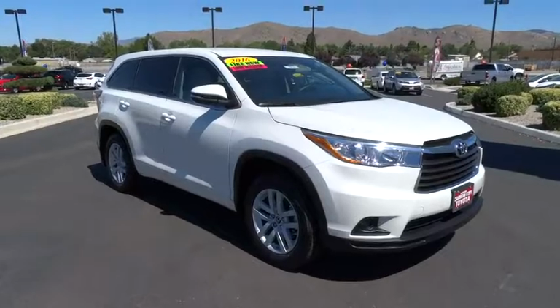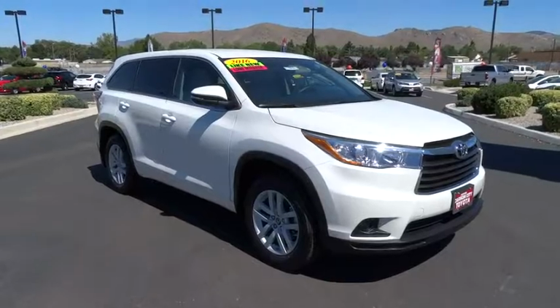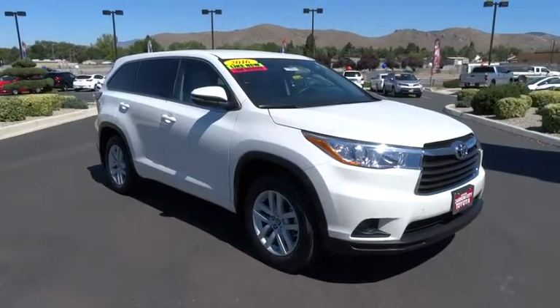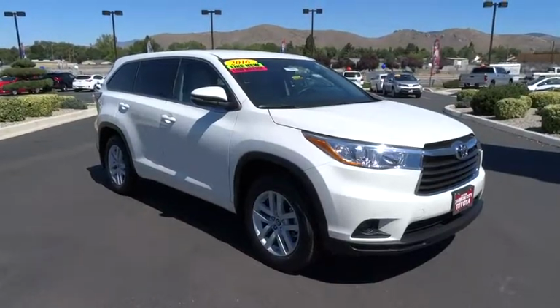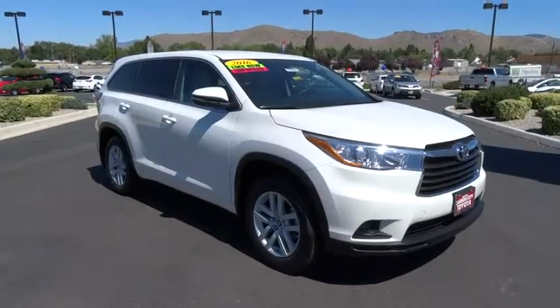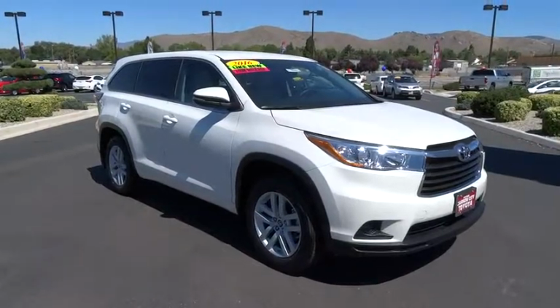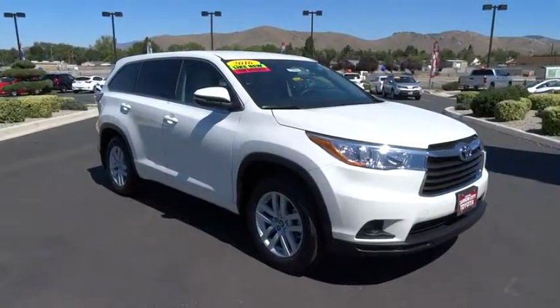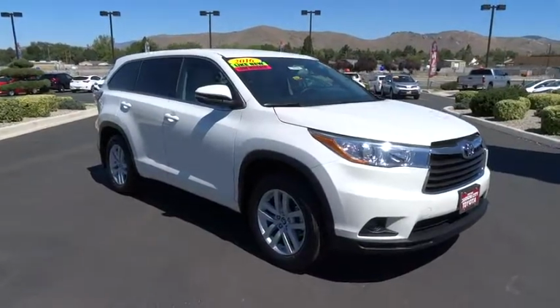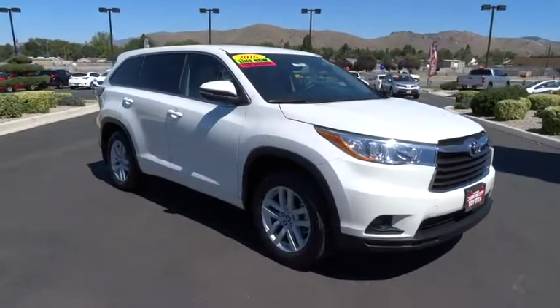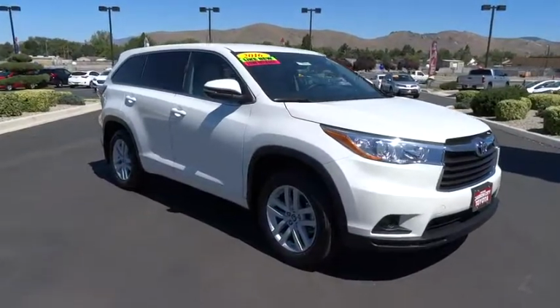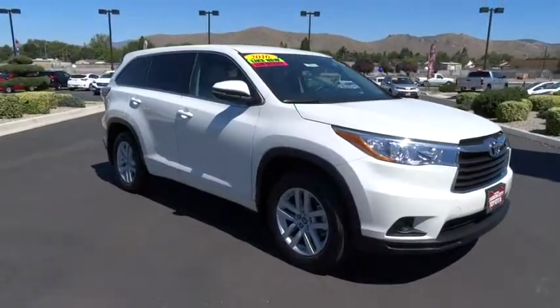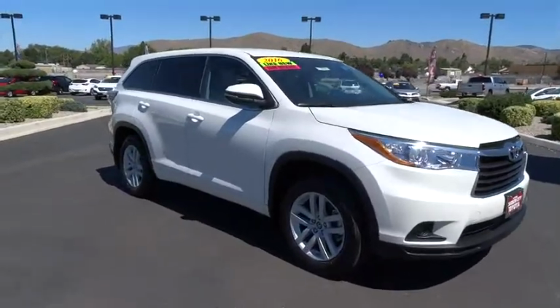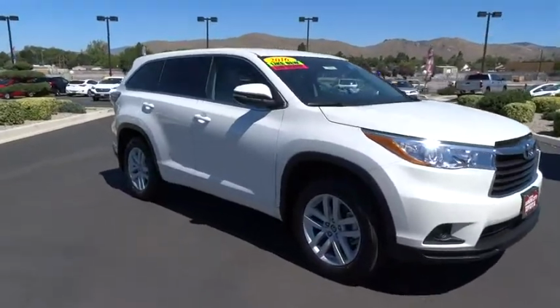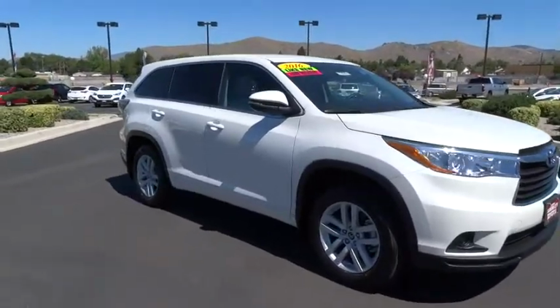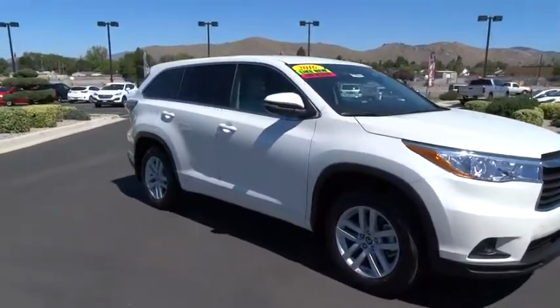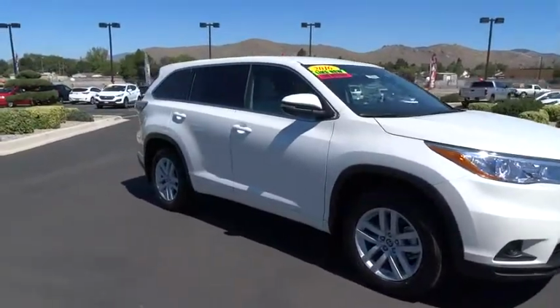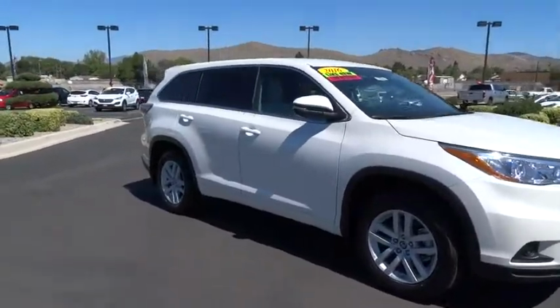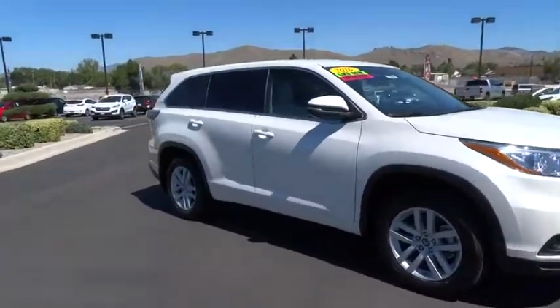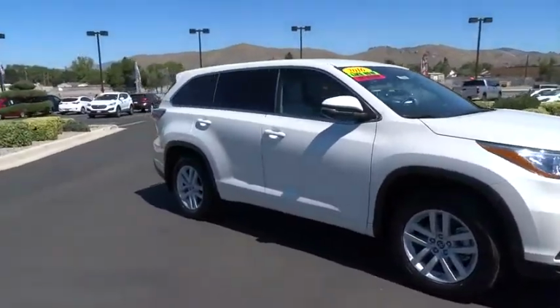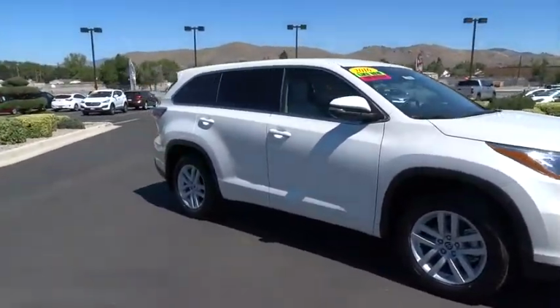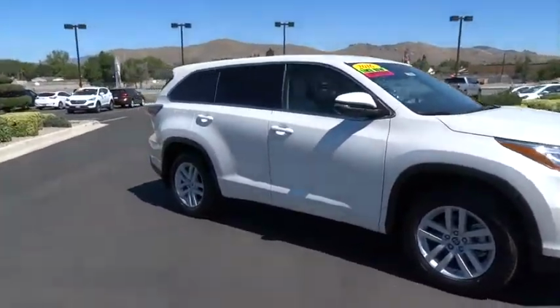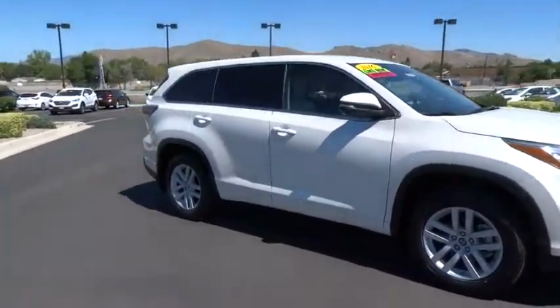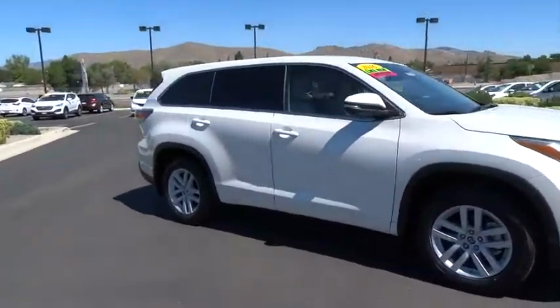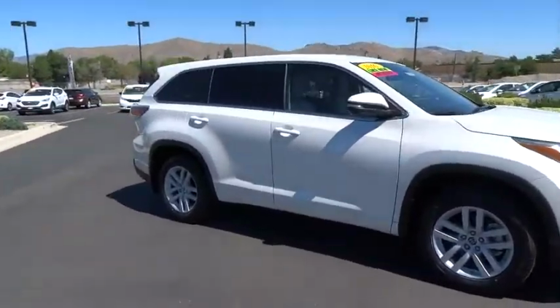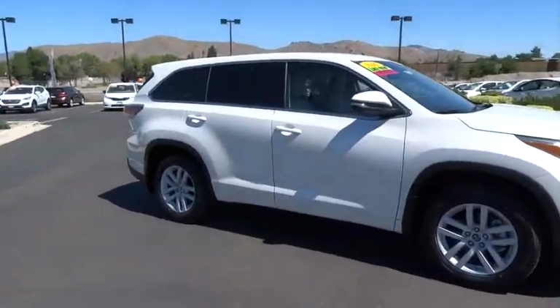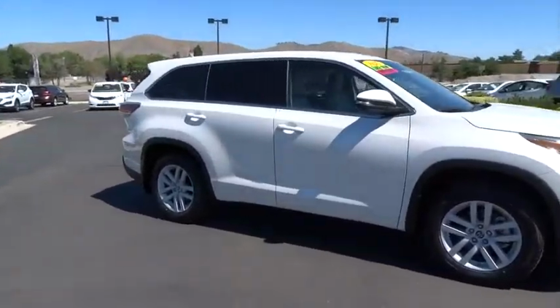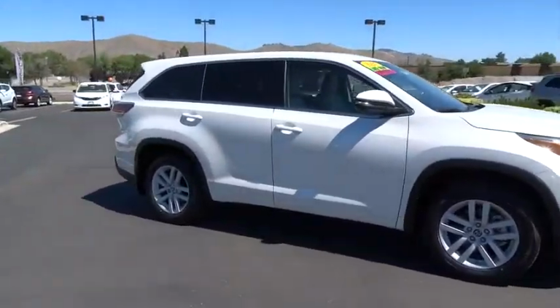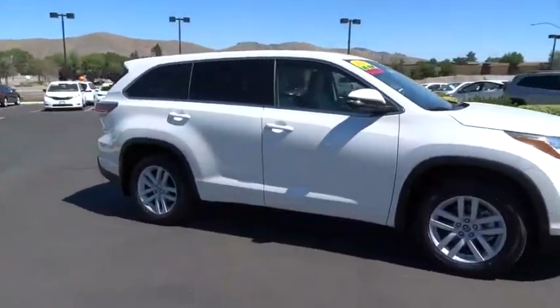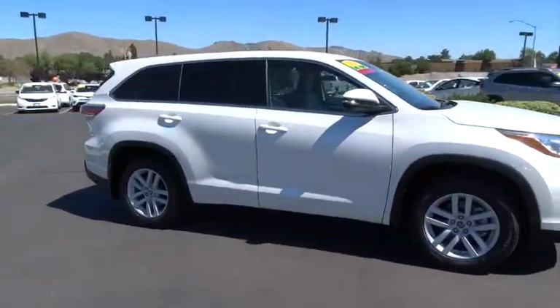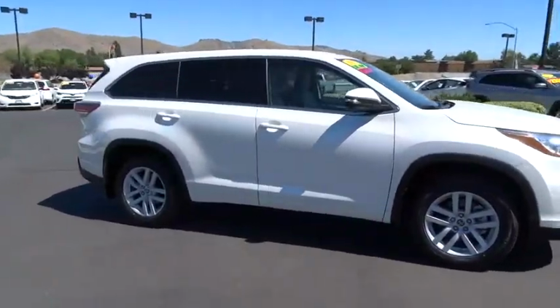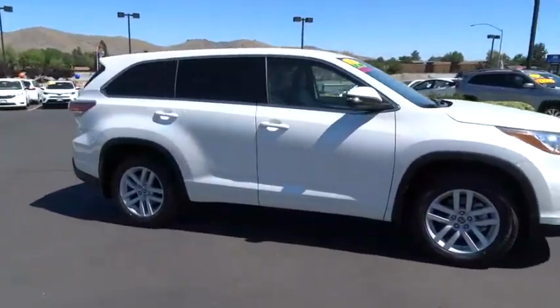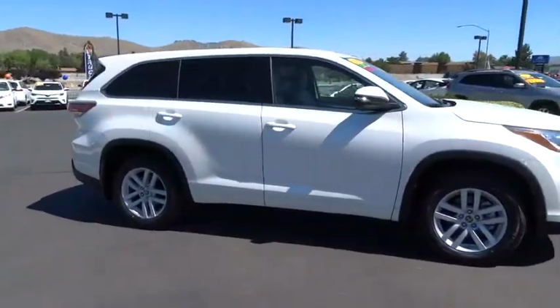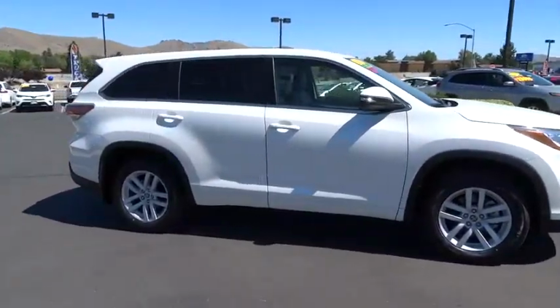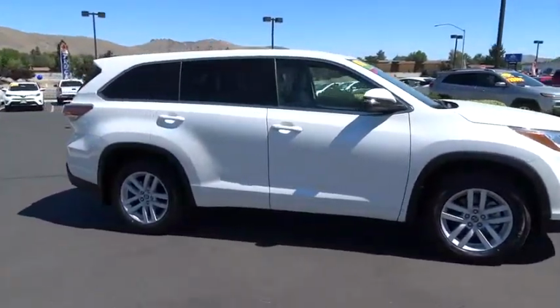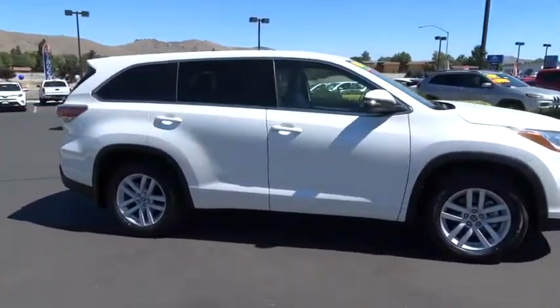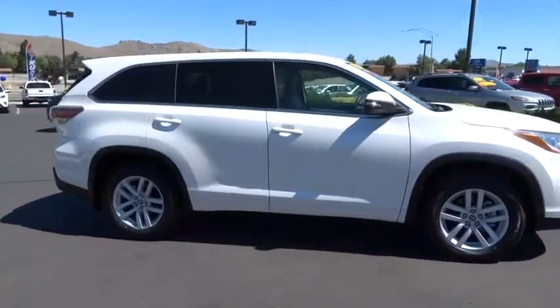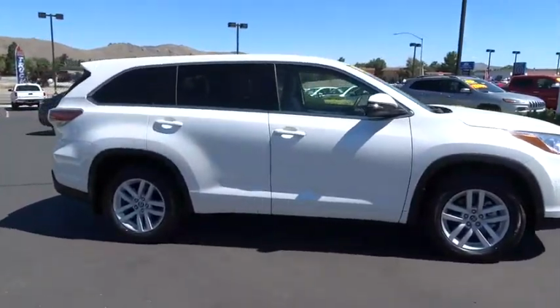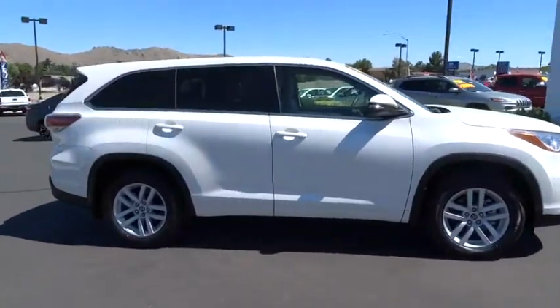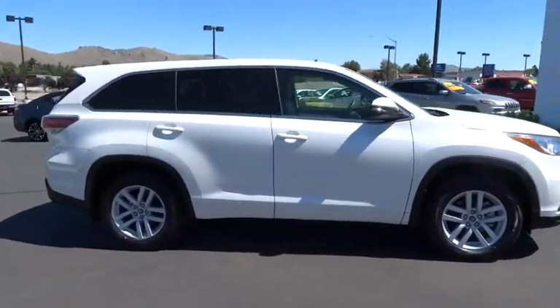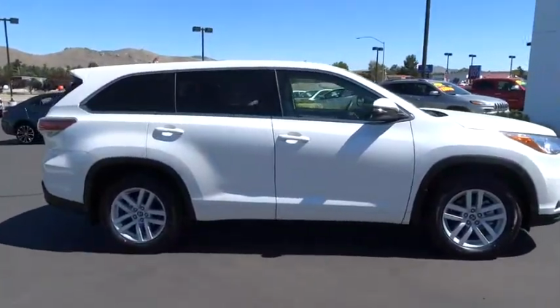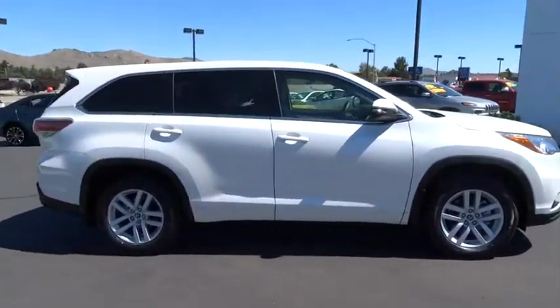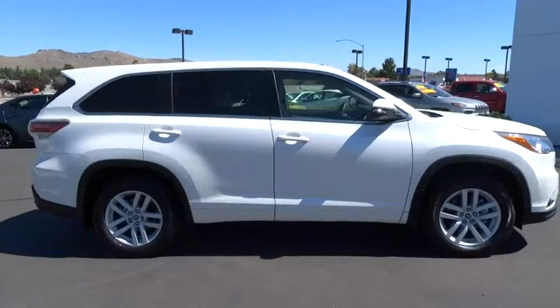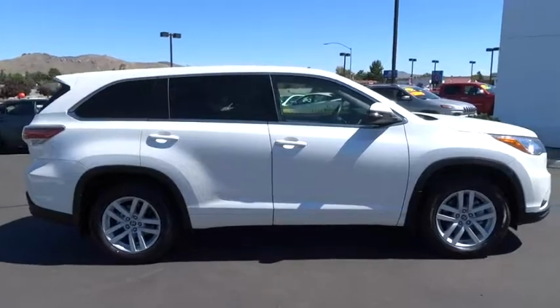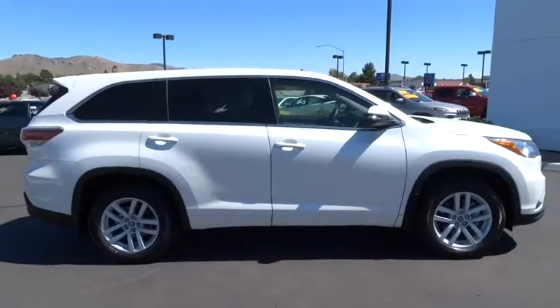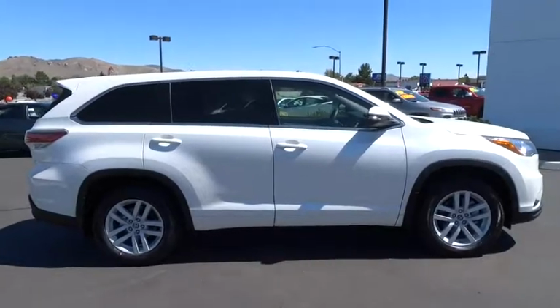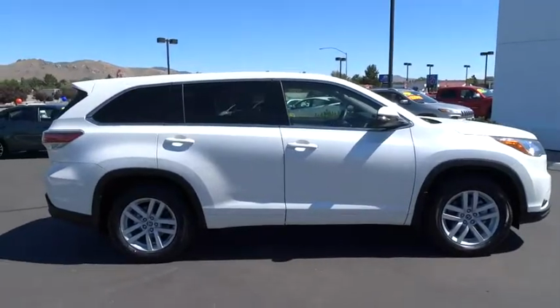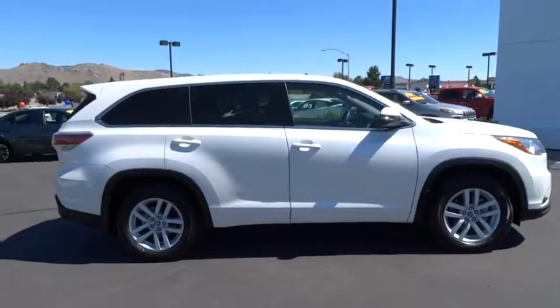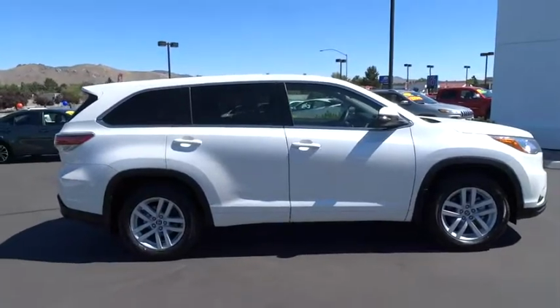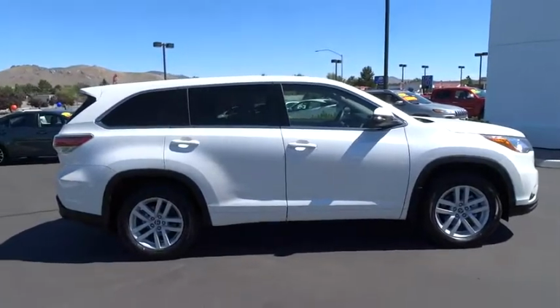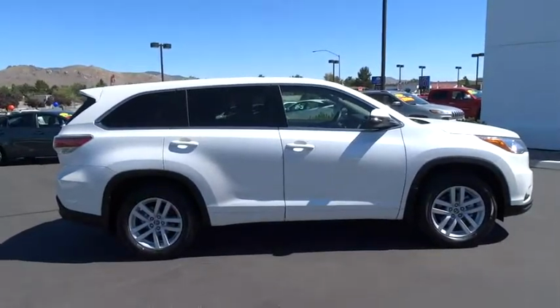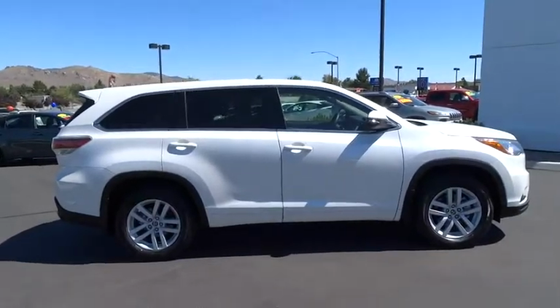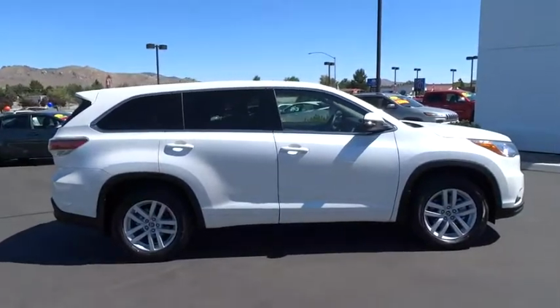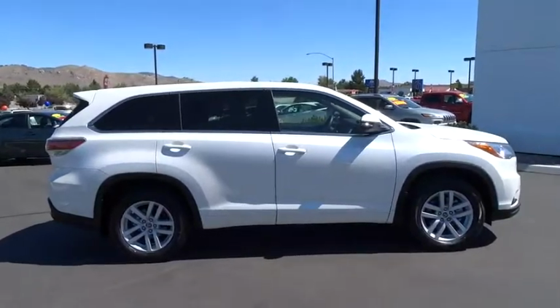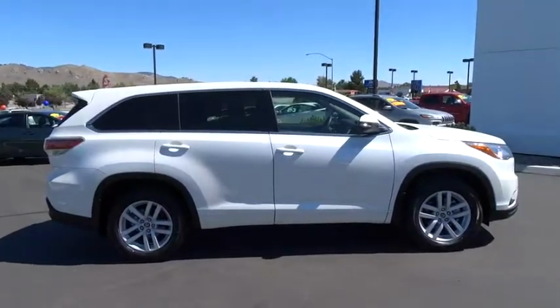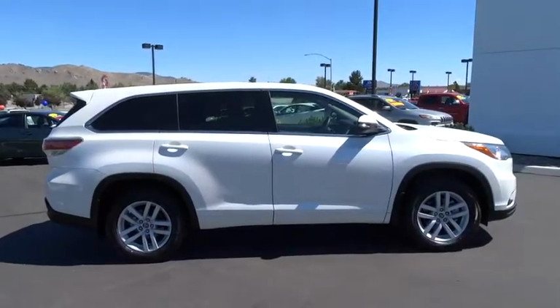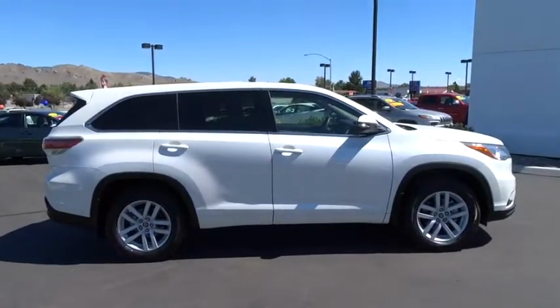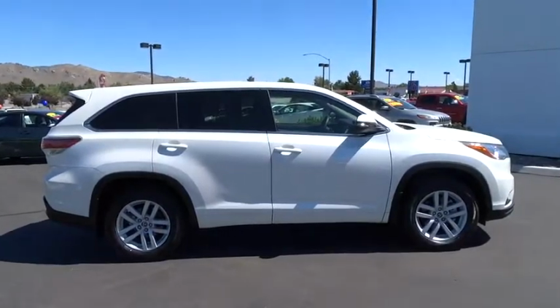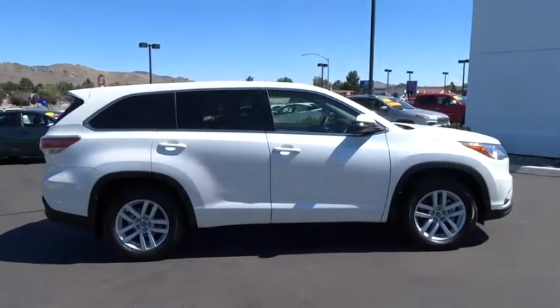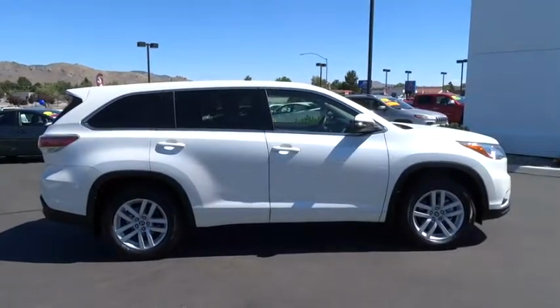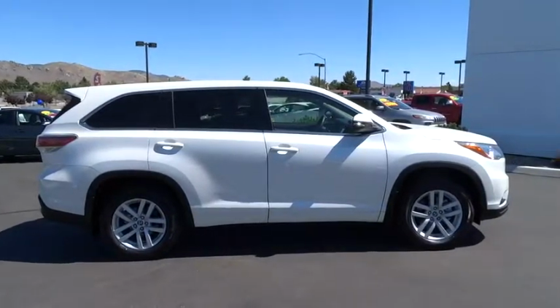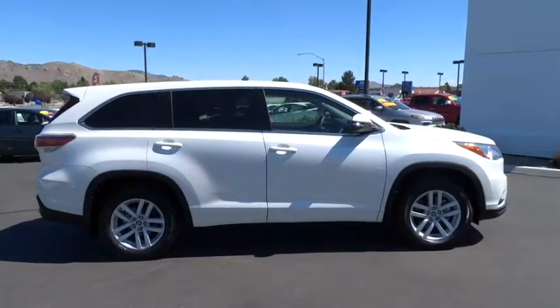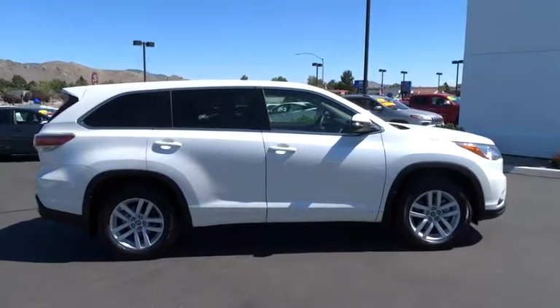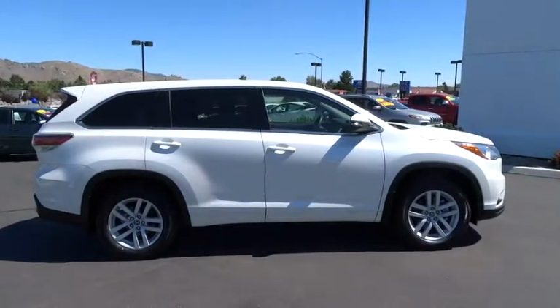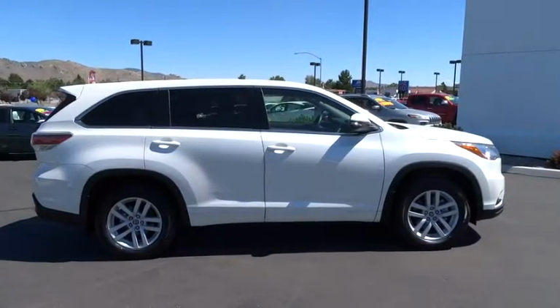A 2010 top safety pick, the Highlander is where substance meets style. This vehicle has less than 600 miles.